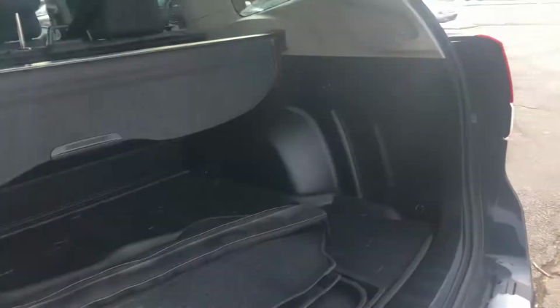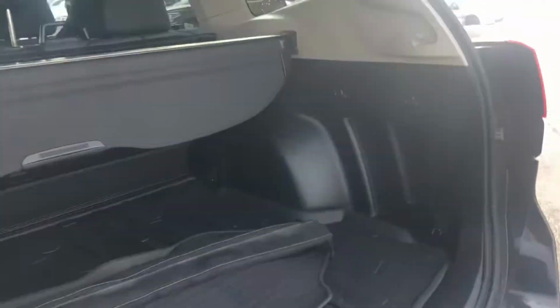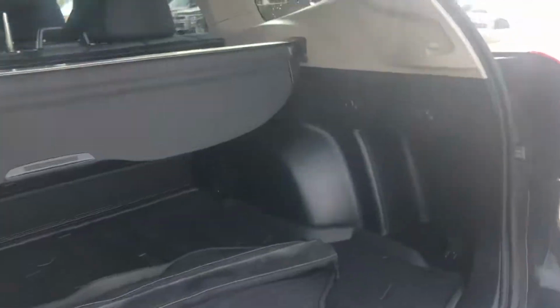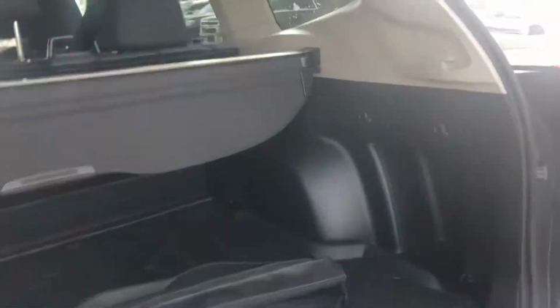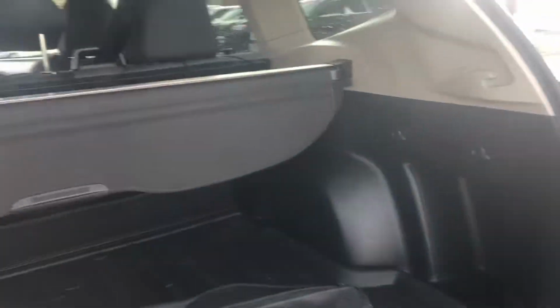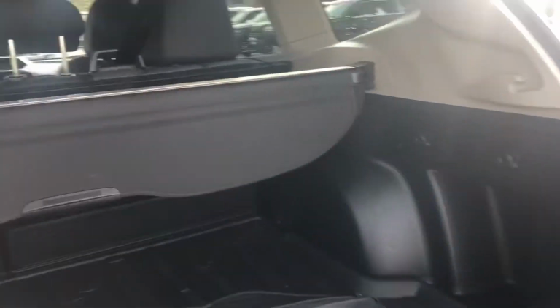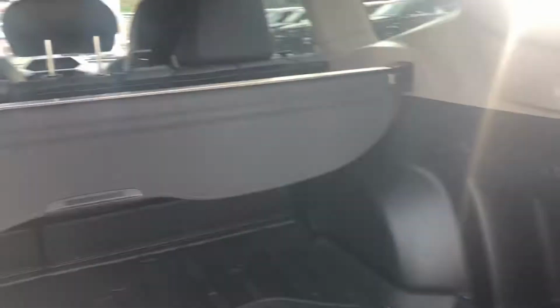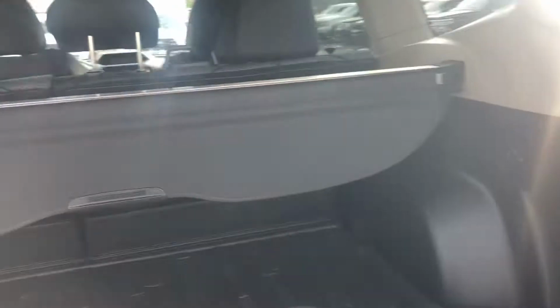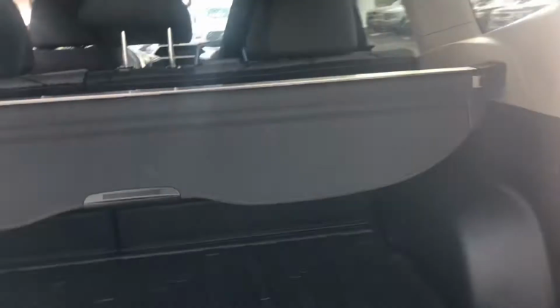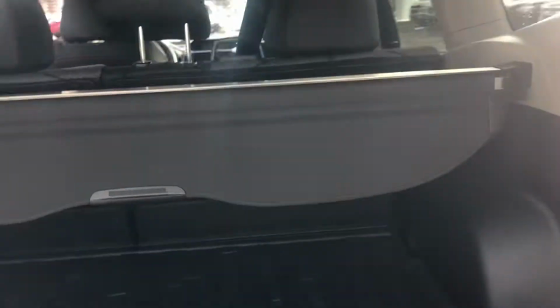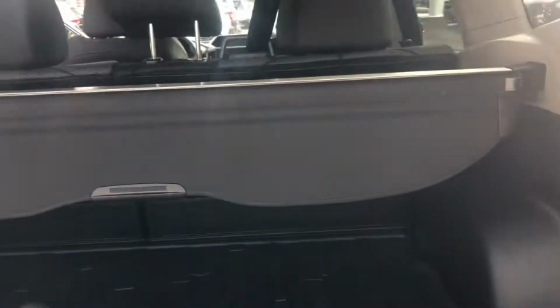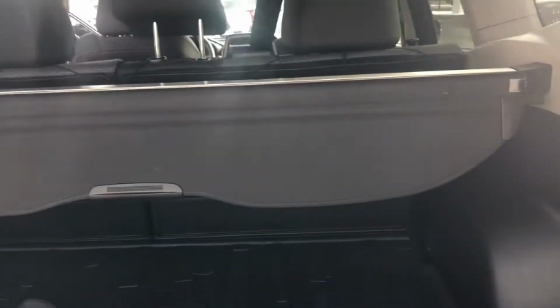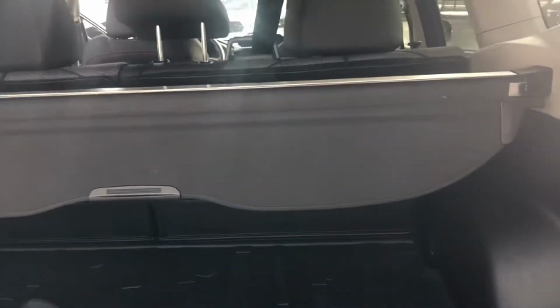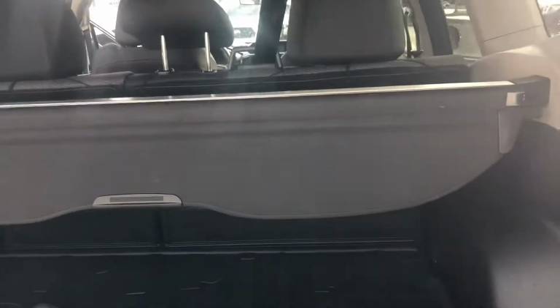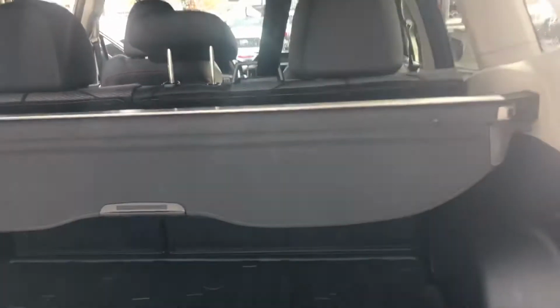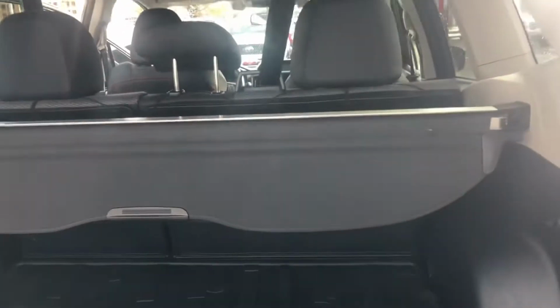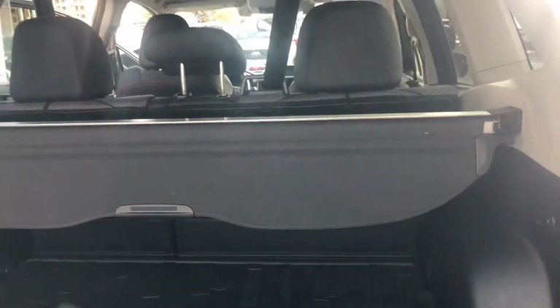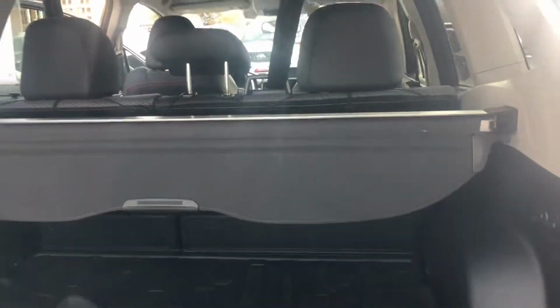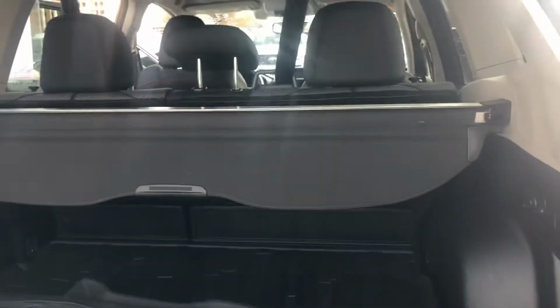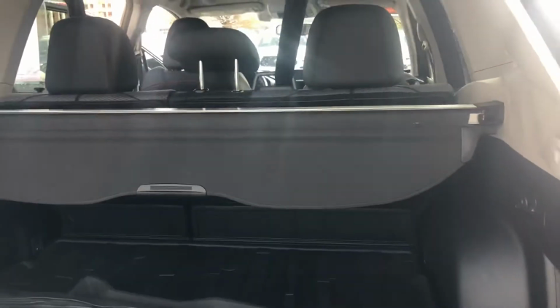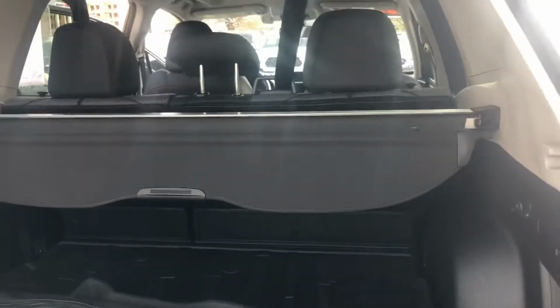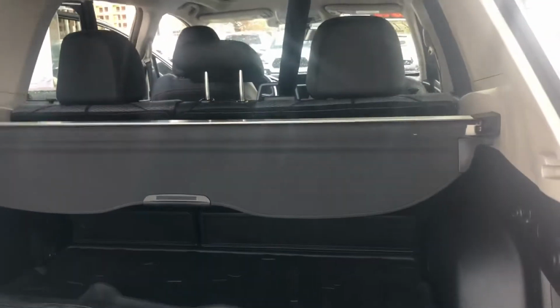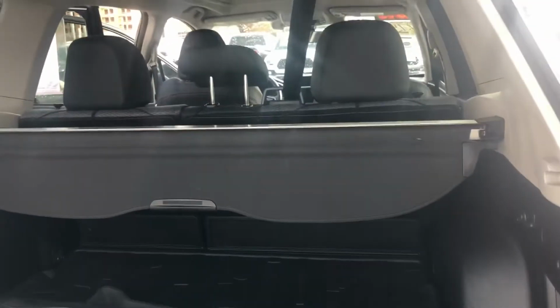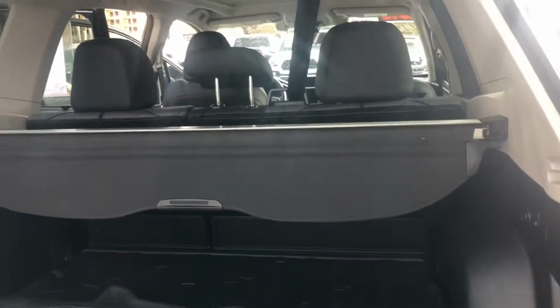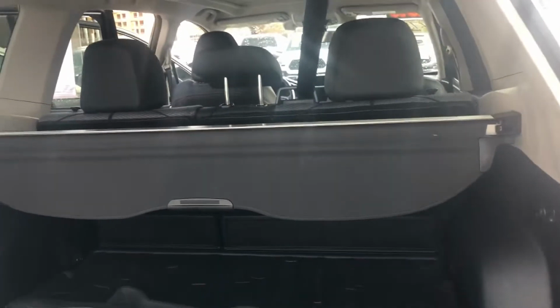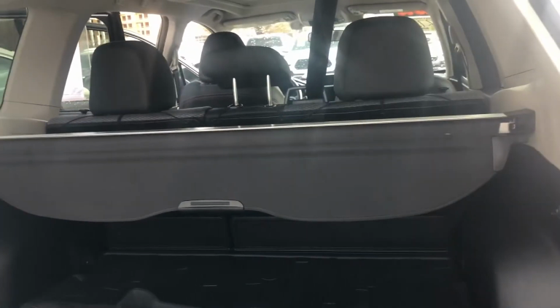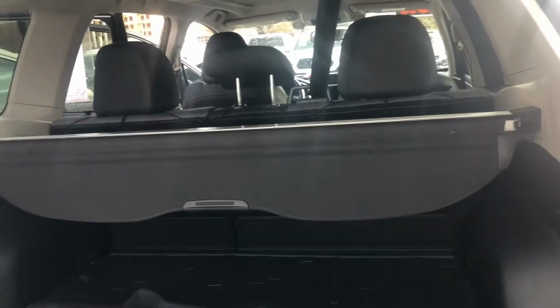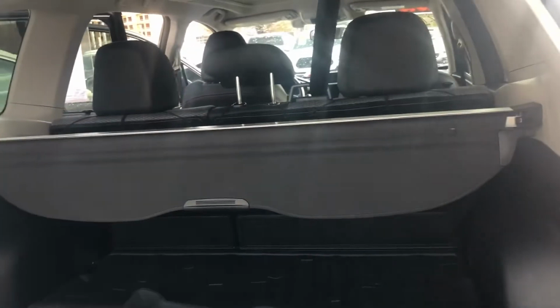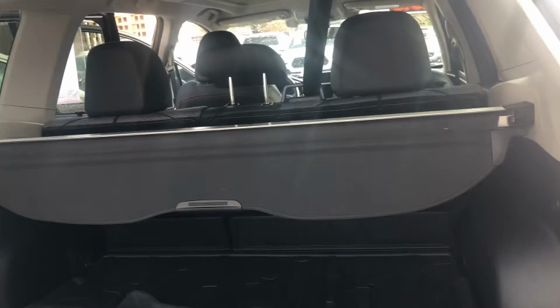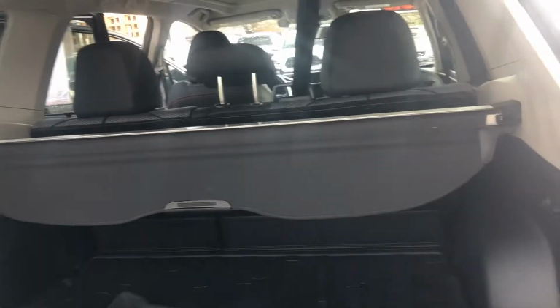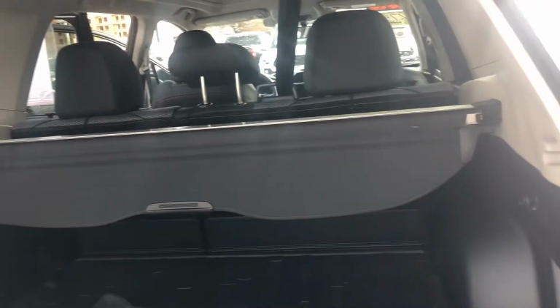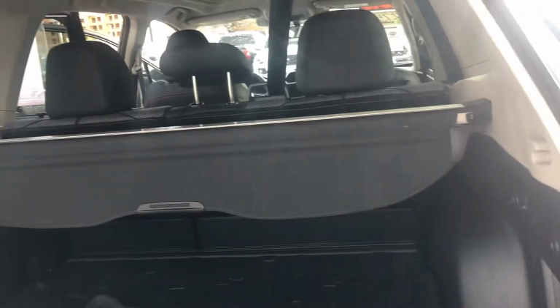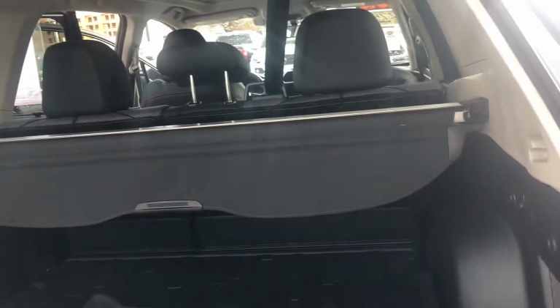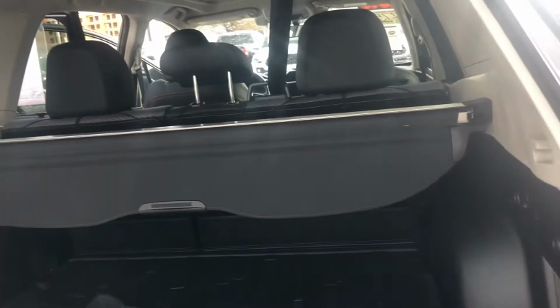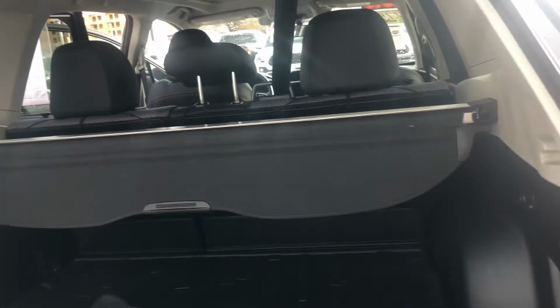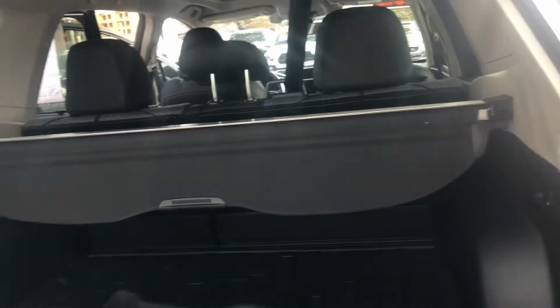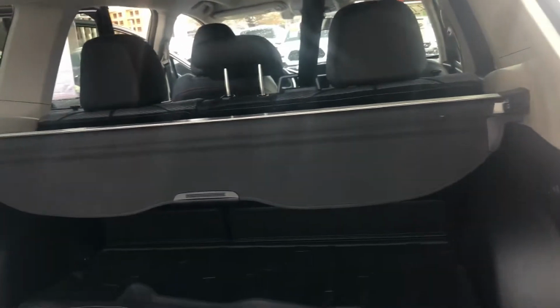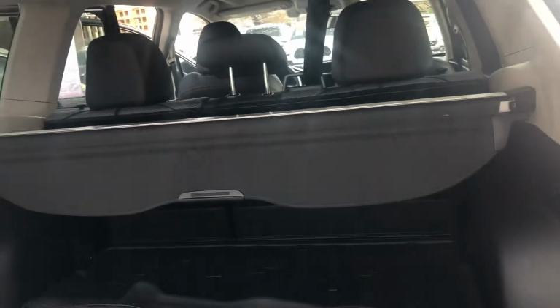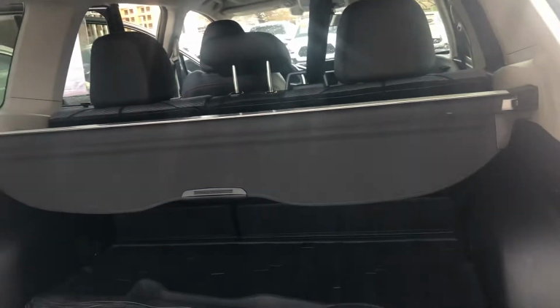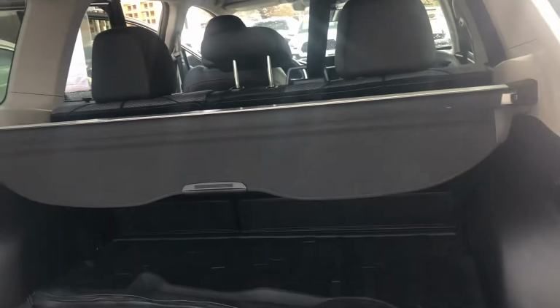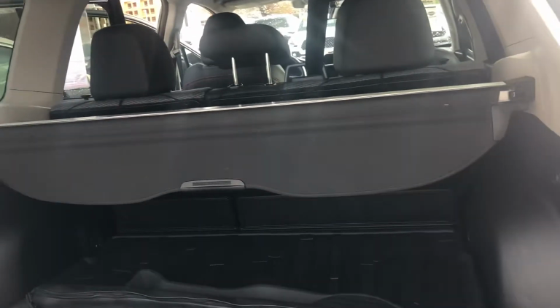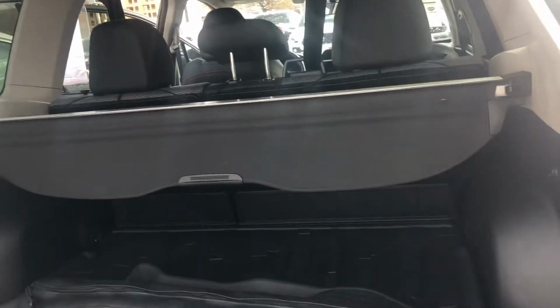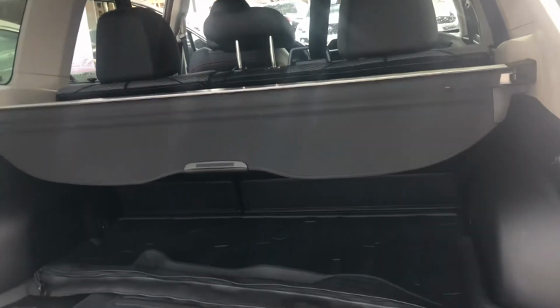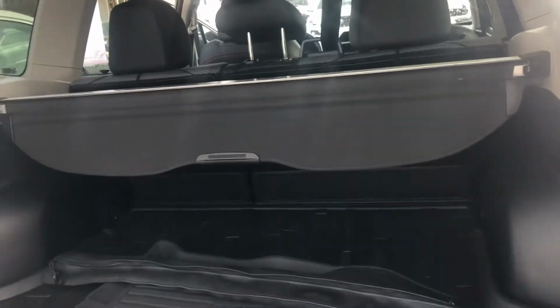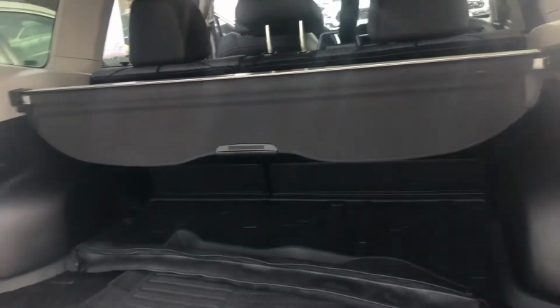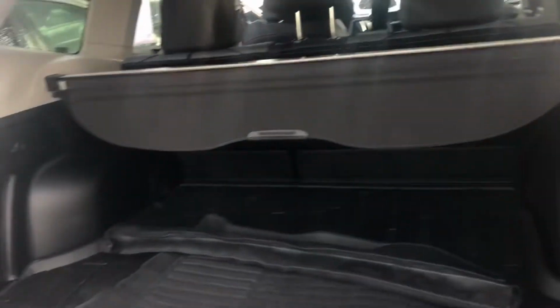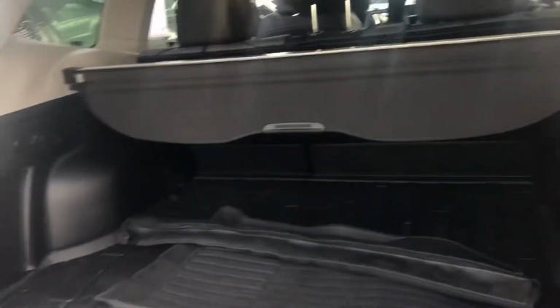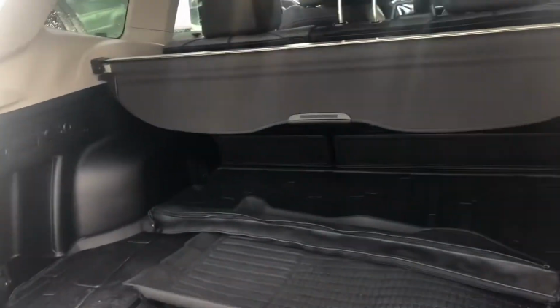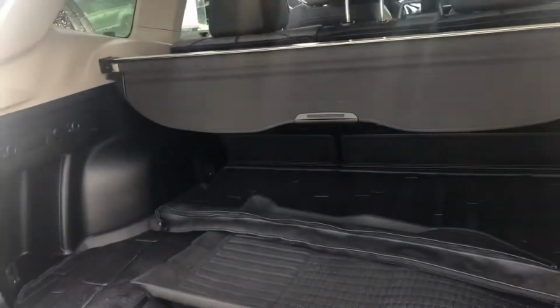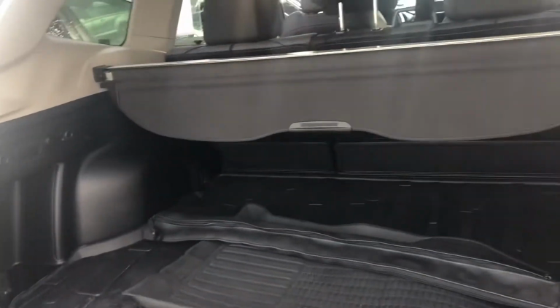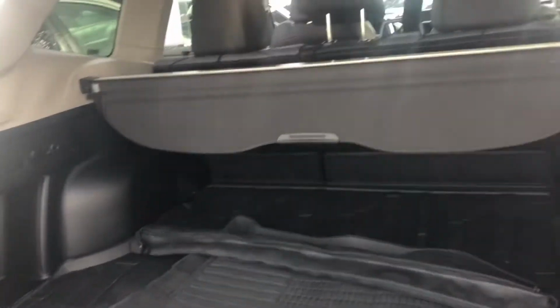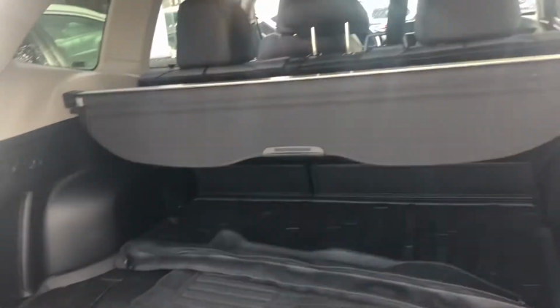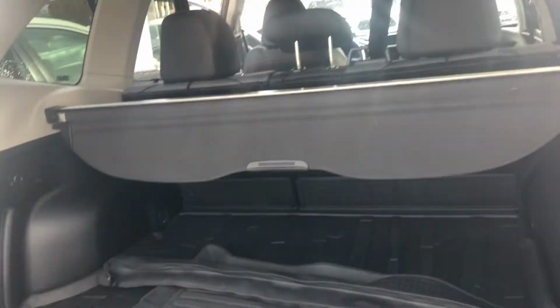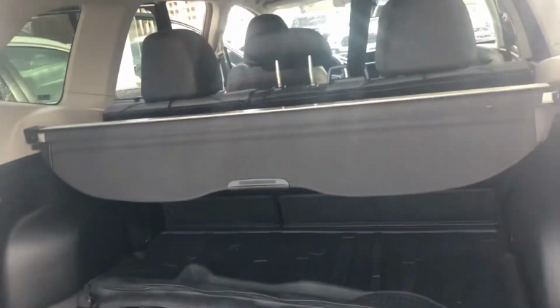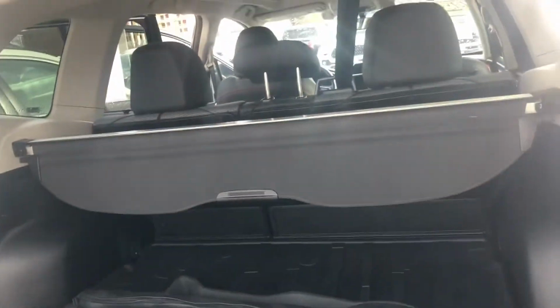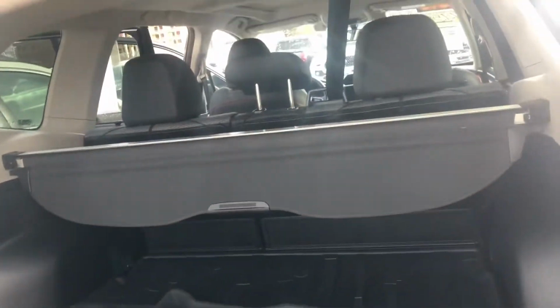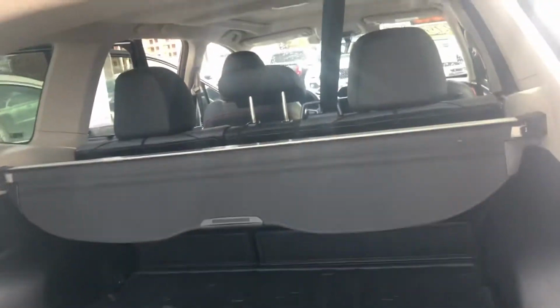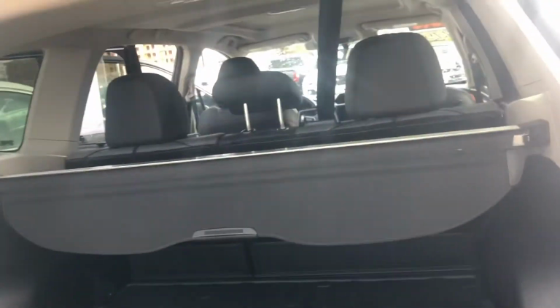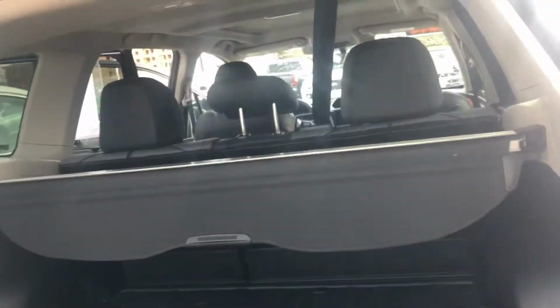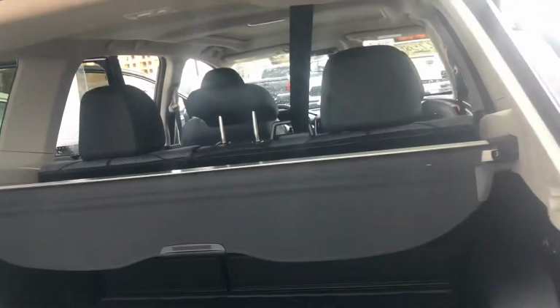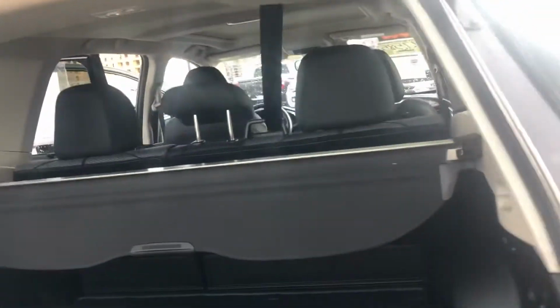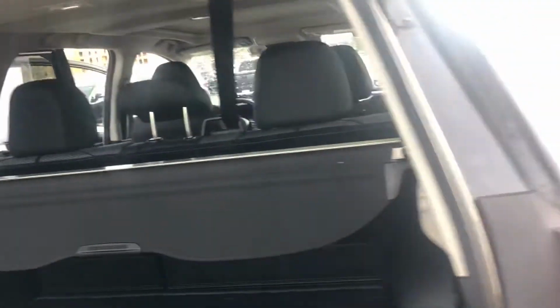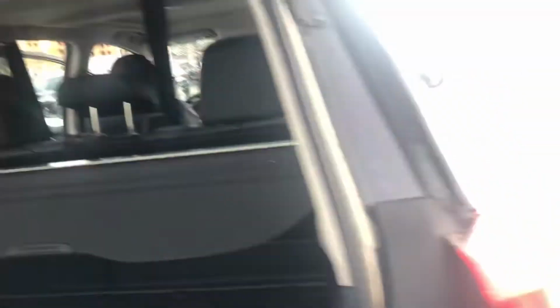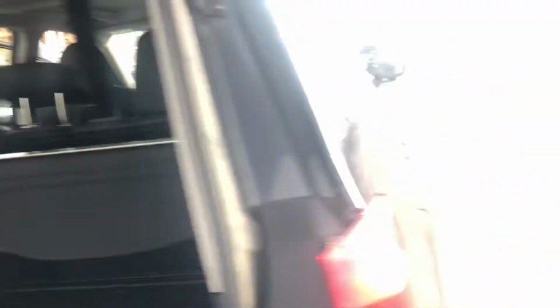Onto the rear end, you've got lots of cargo space here. You have a backup camera, all-weather liners, and a cargo liner.